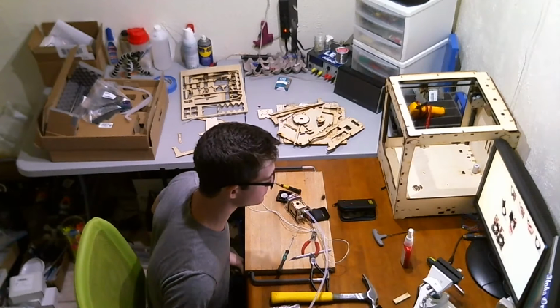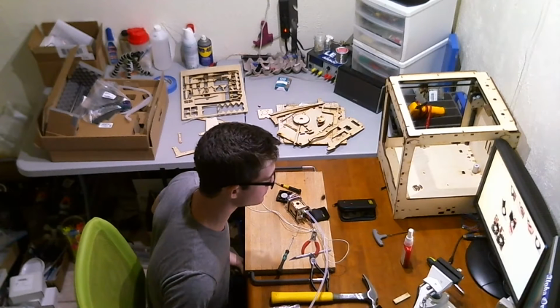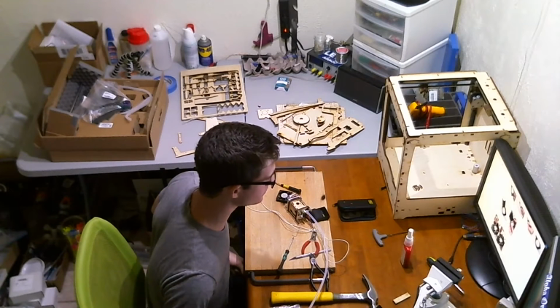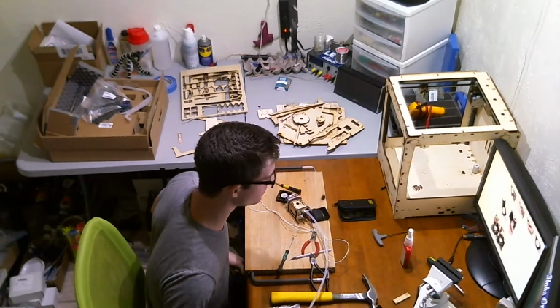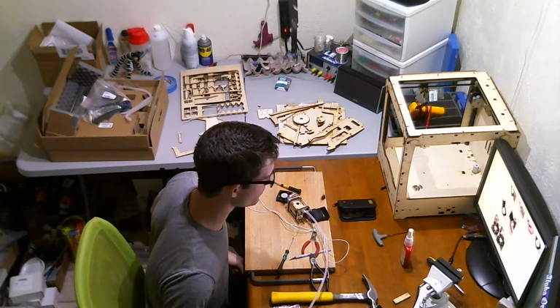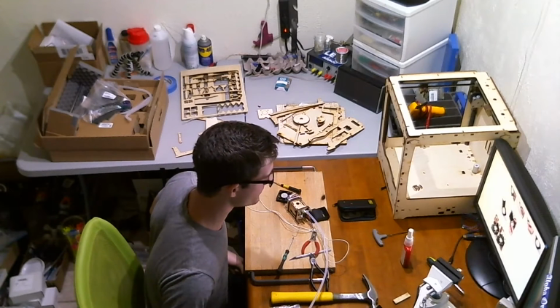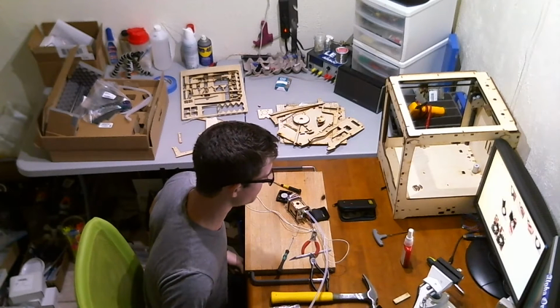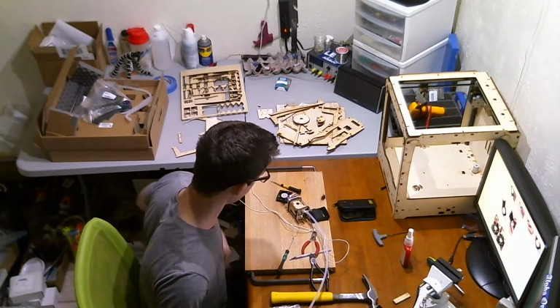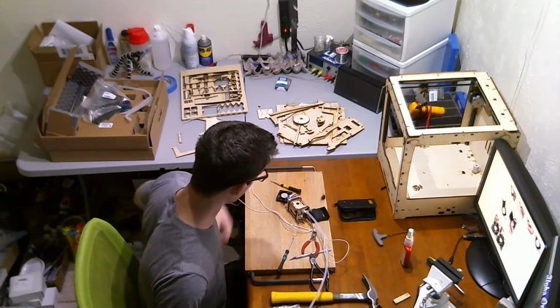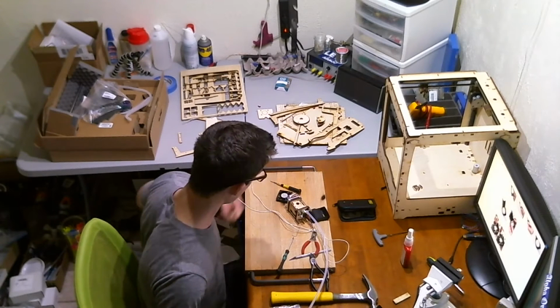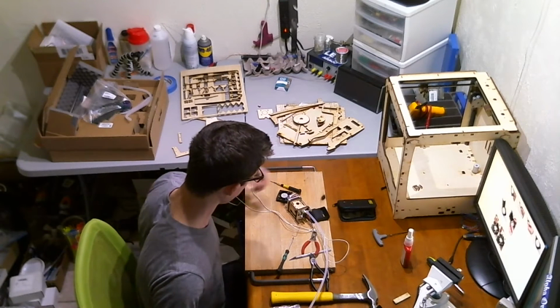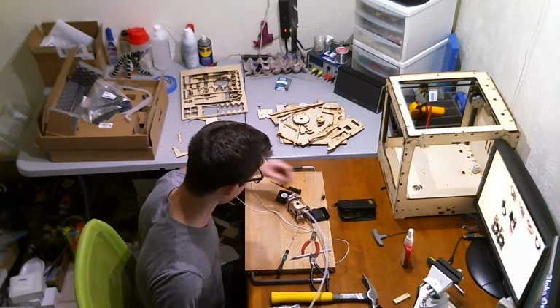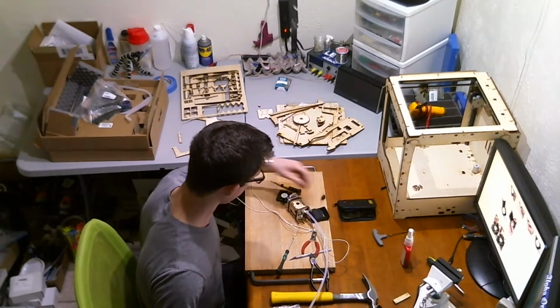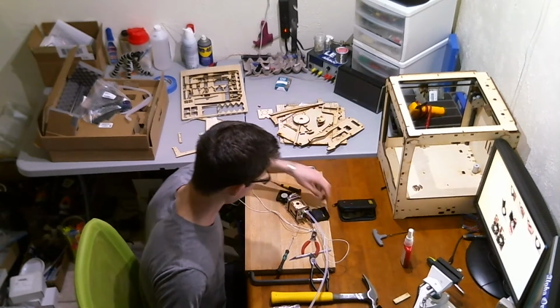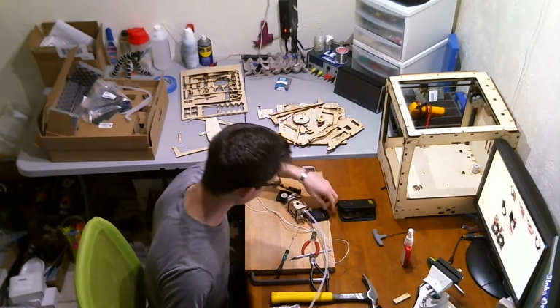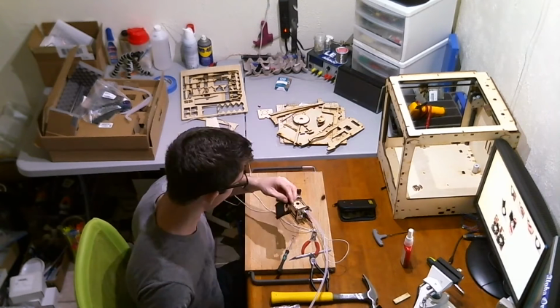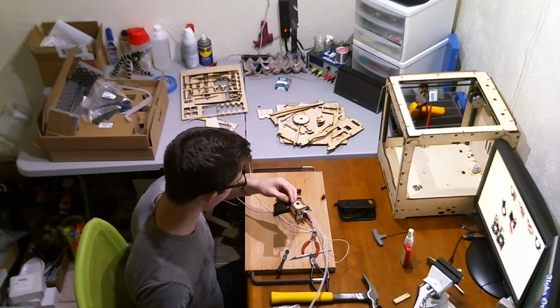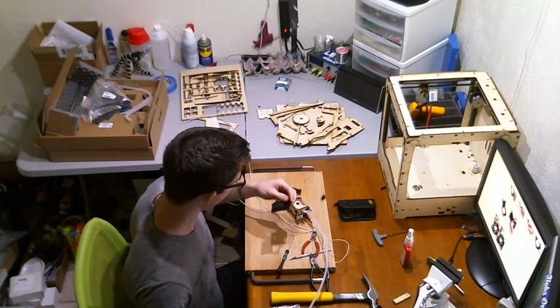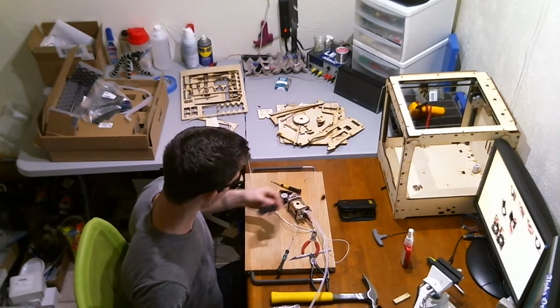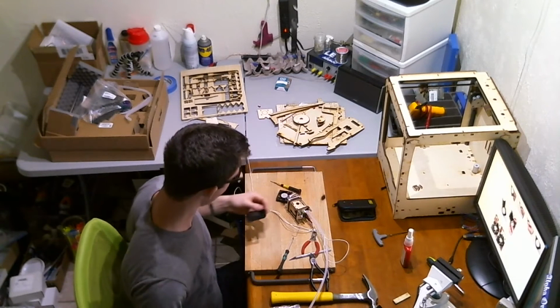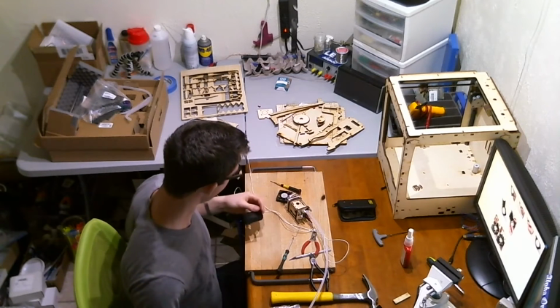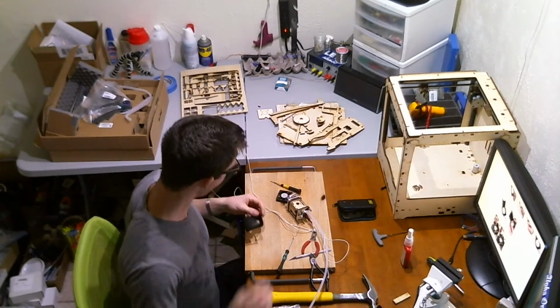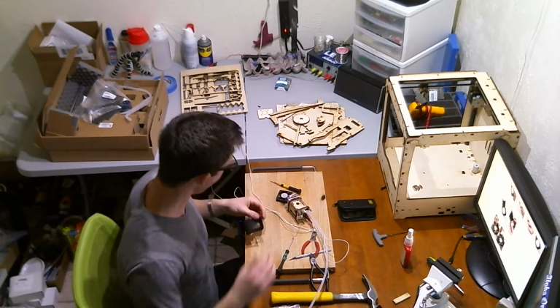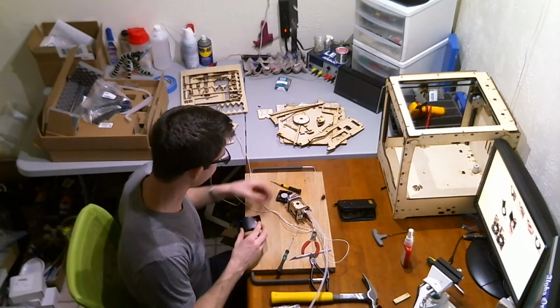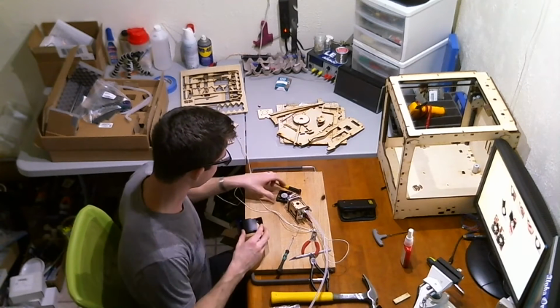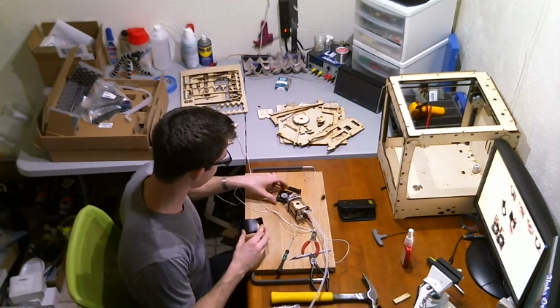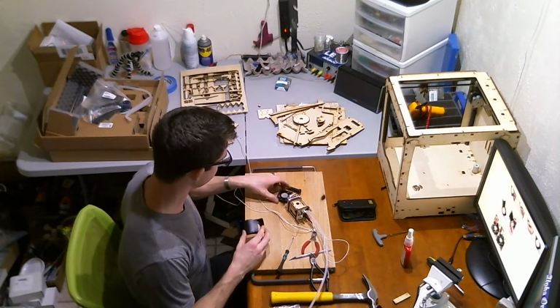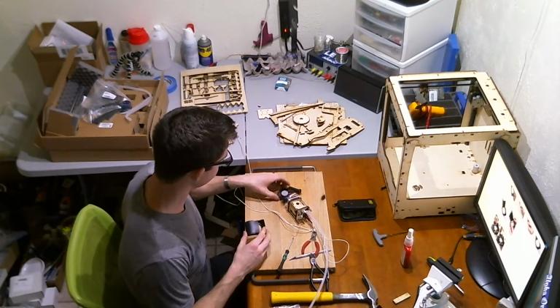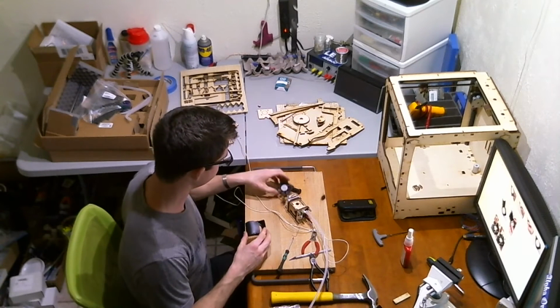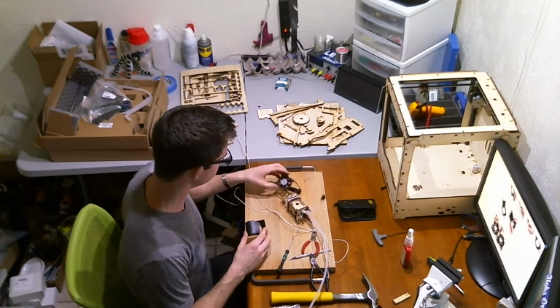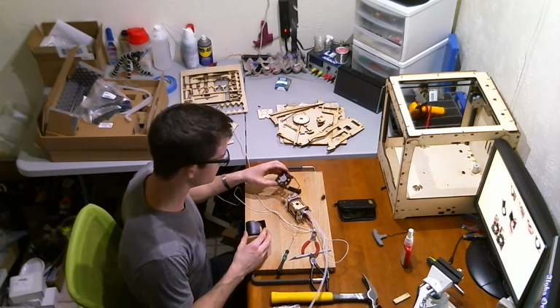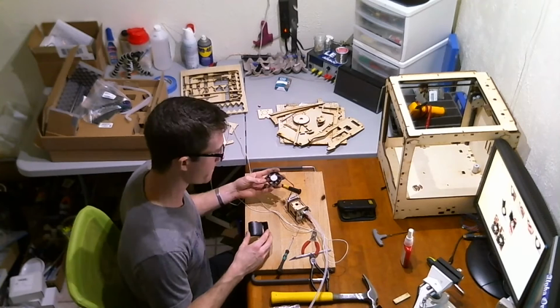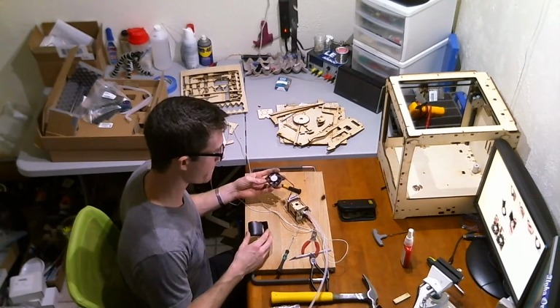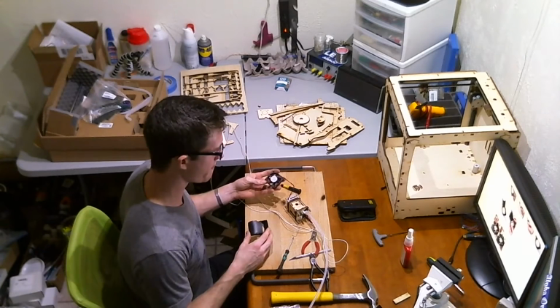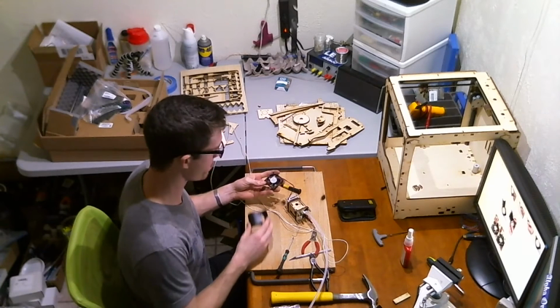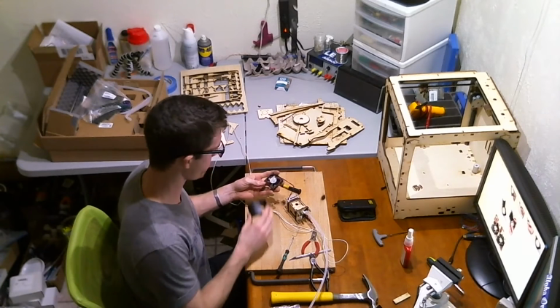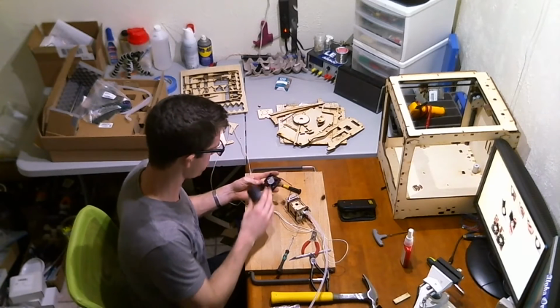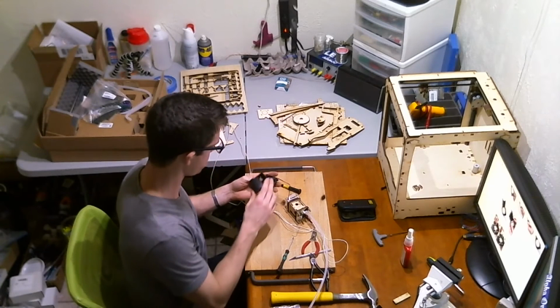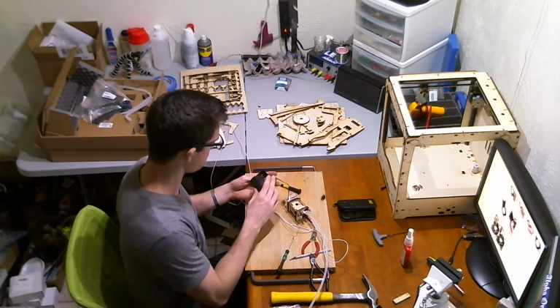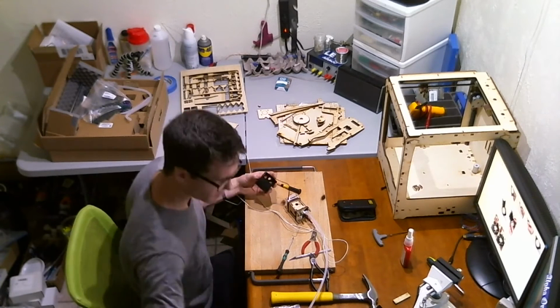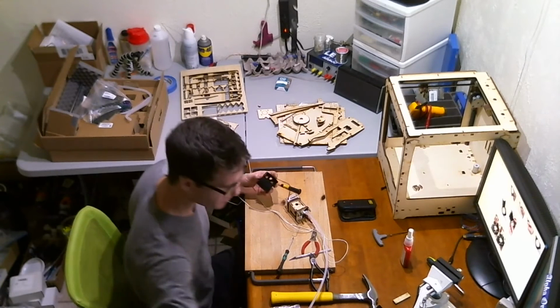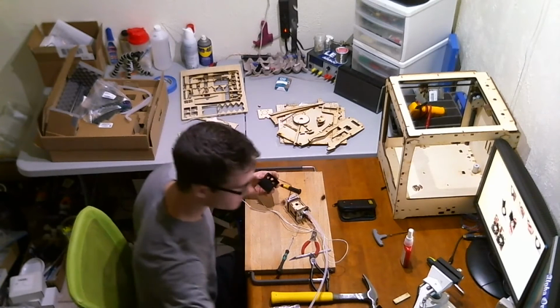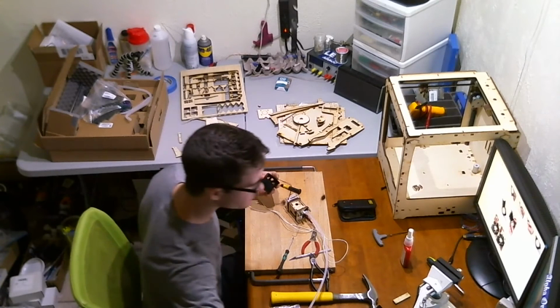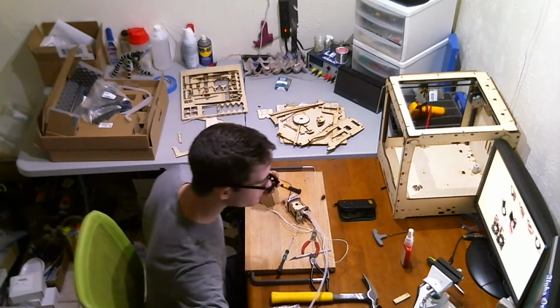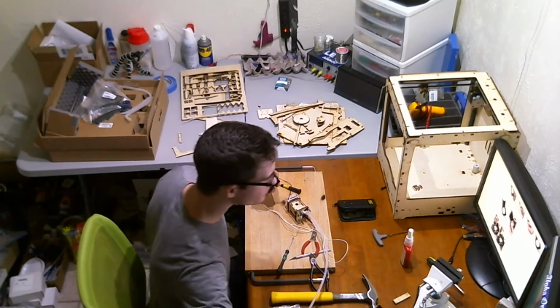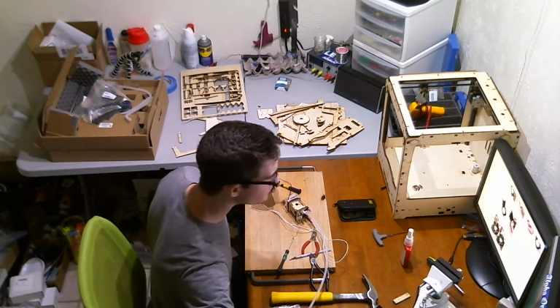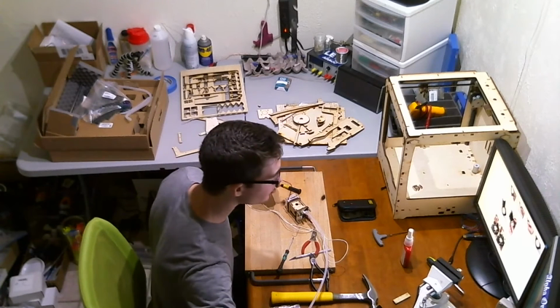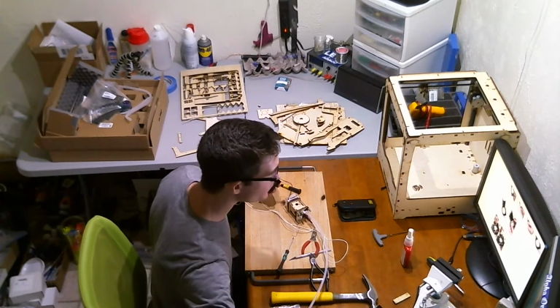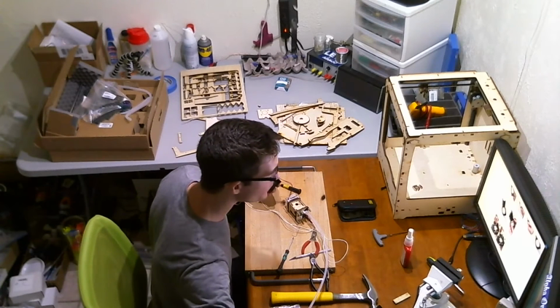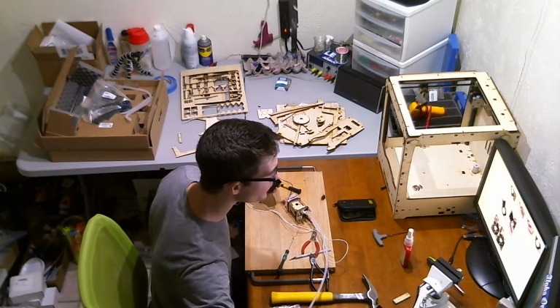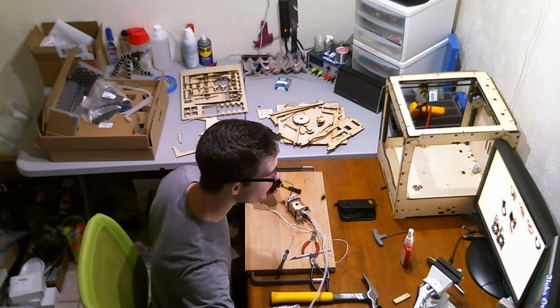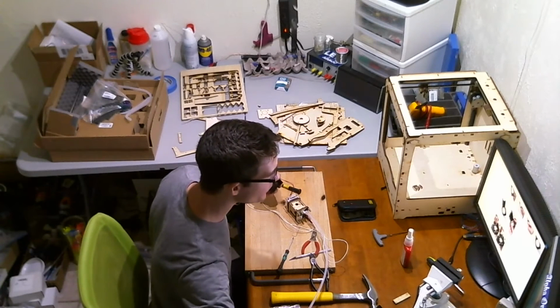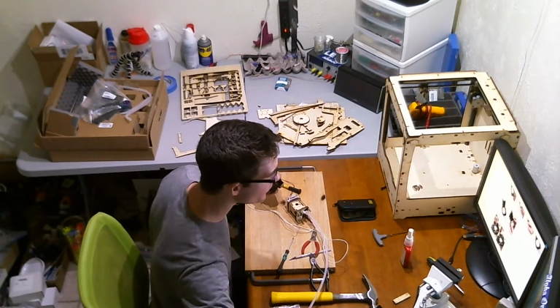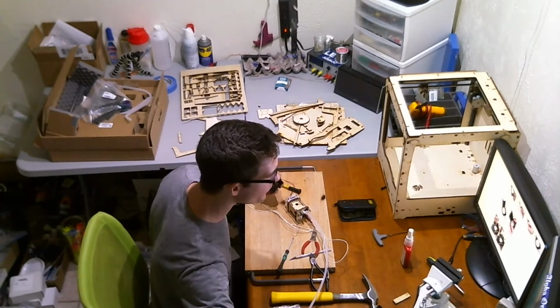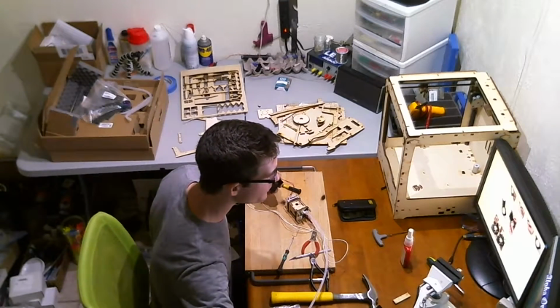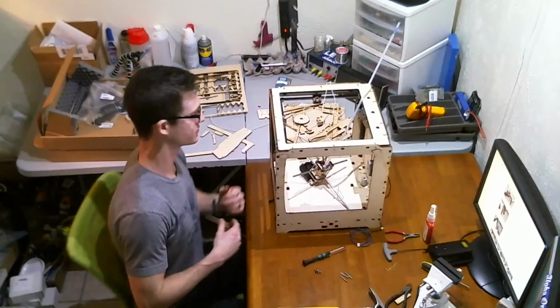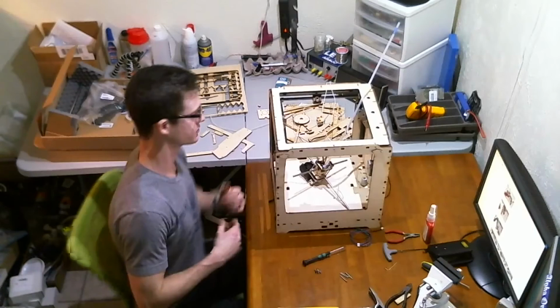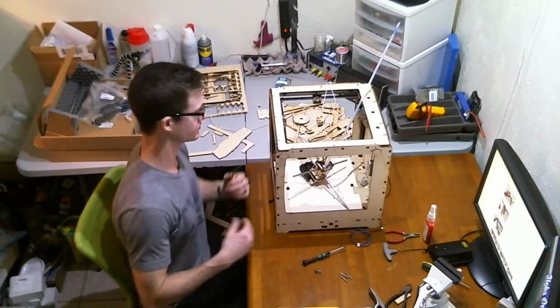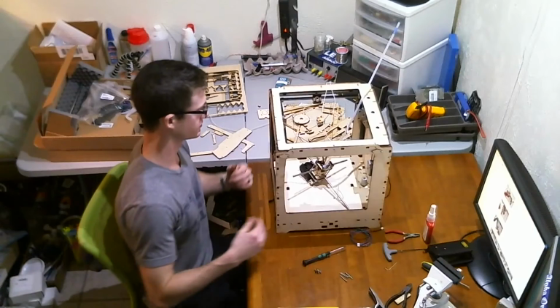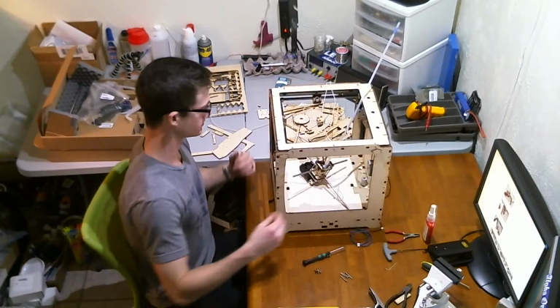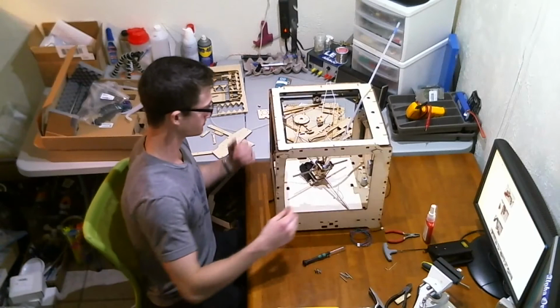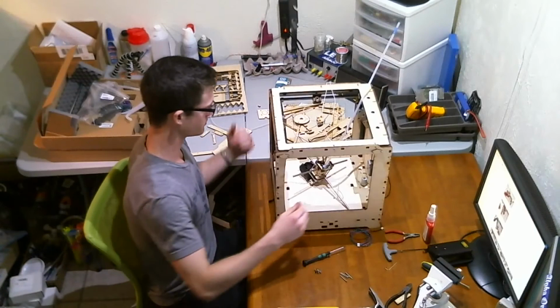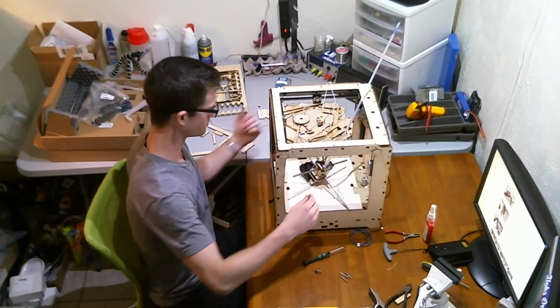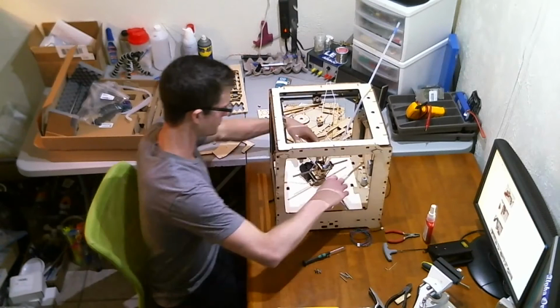The stock cooling fan shroud sucks, plain and simple, so one of the first things you need to do is print a new one. There are lots of good options on Thingiverse.